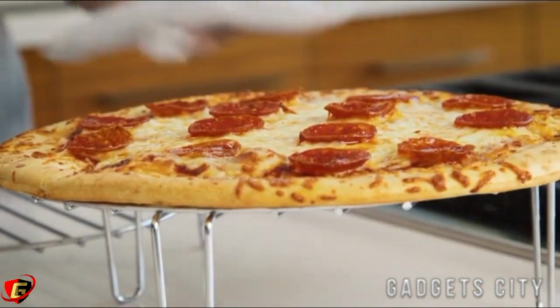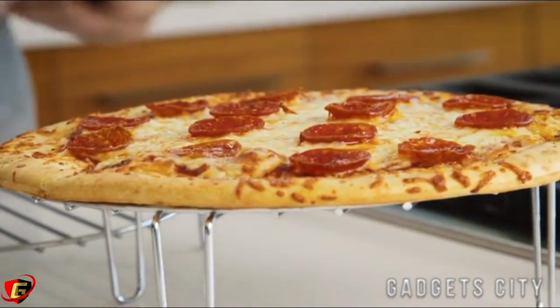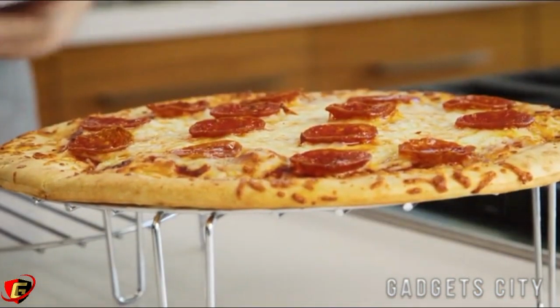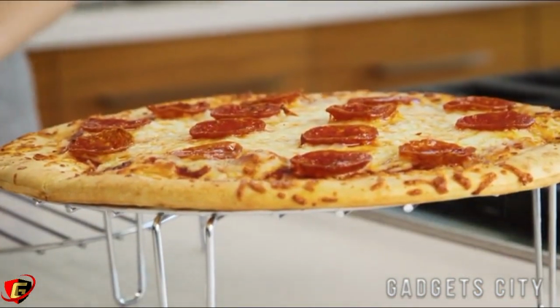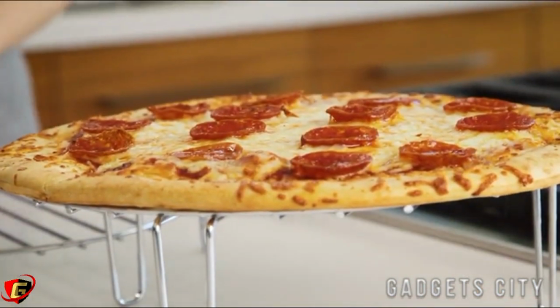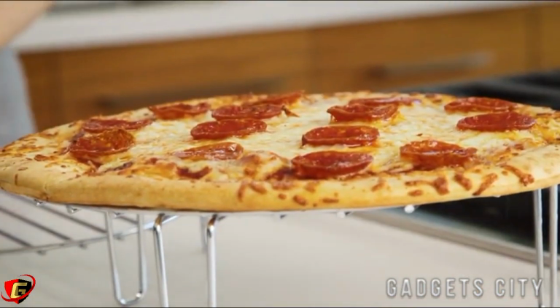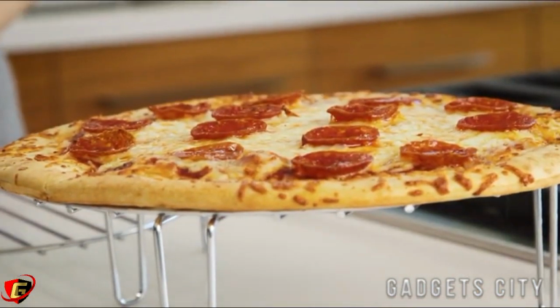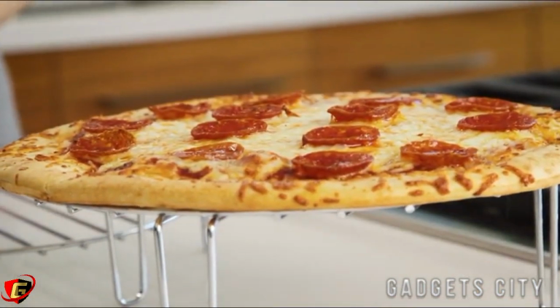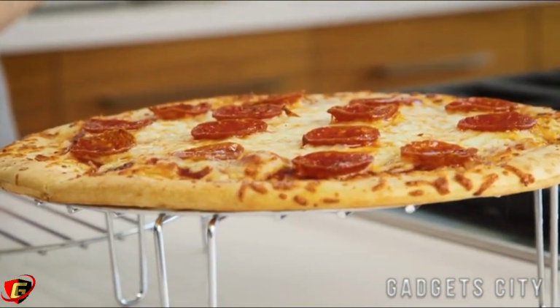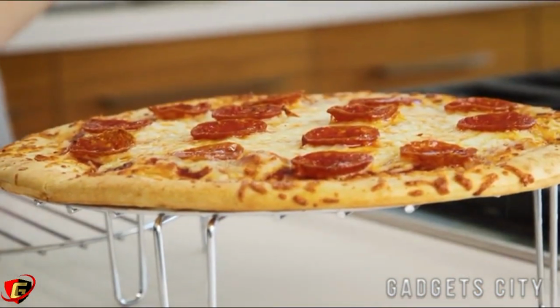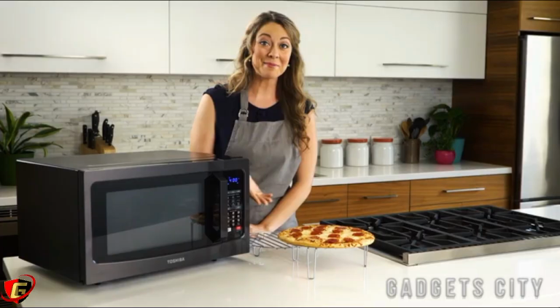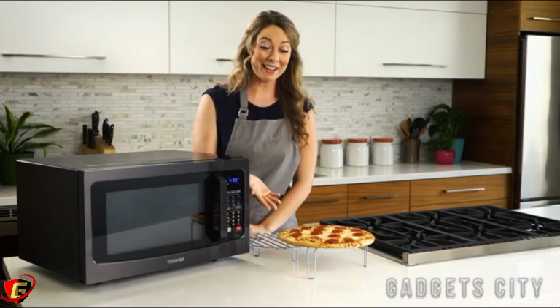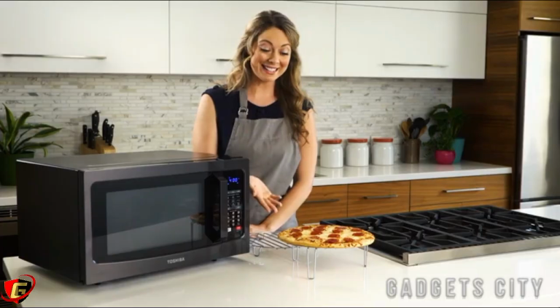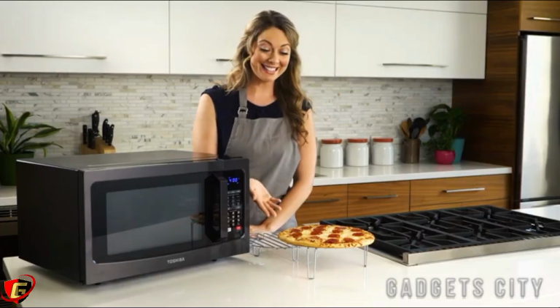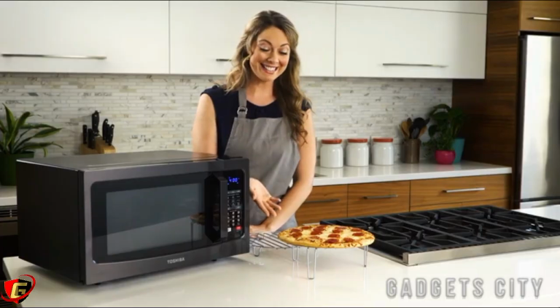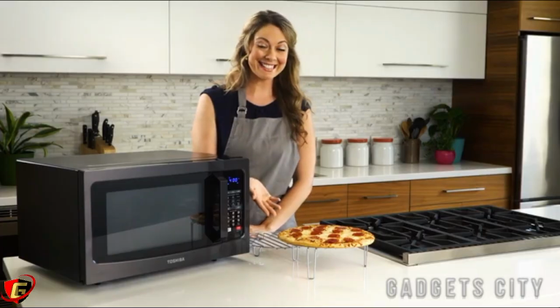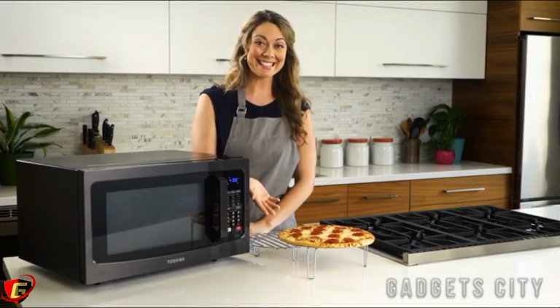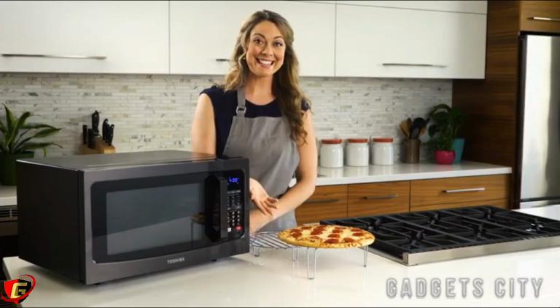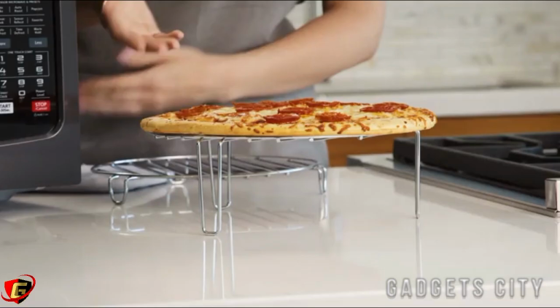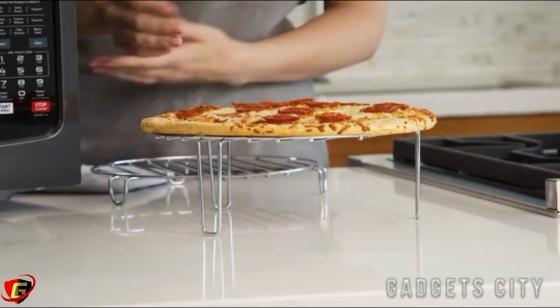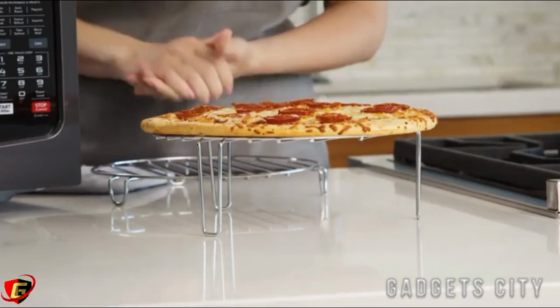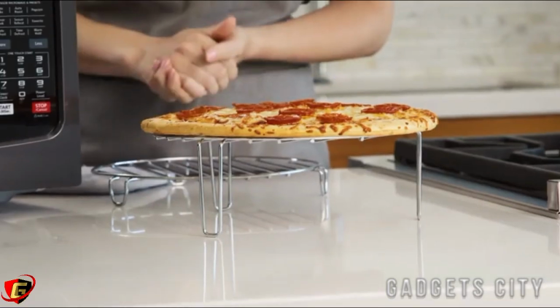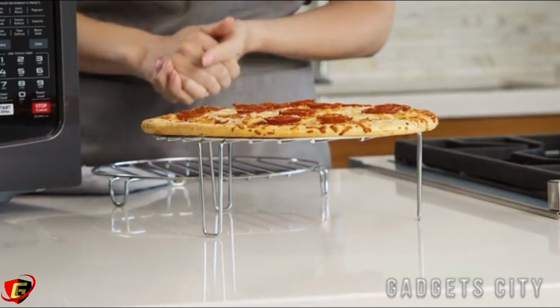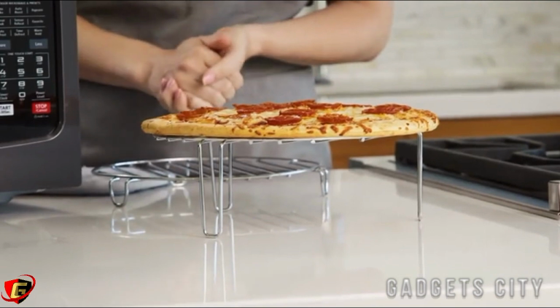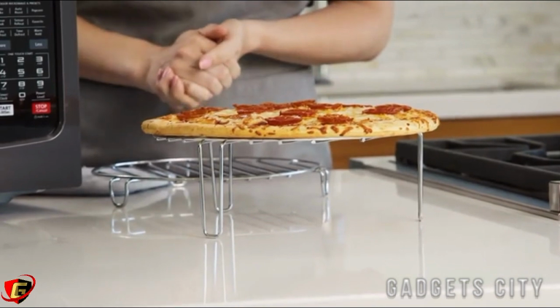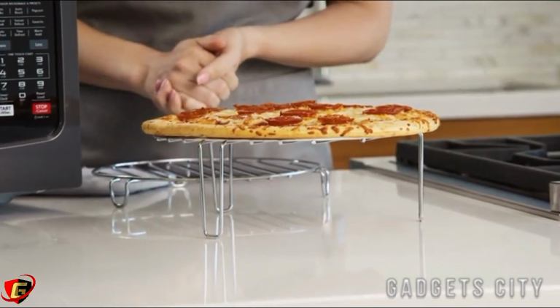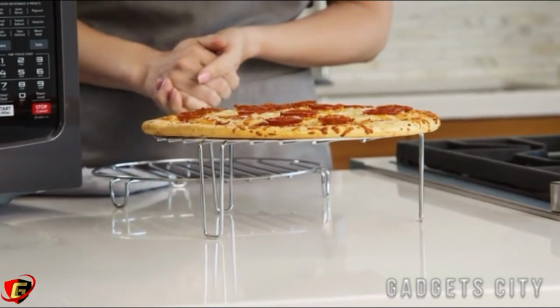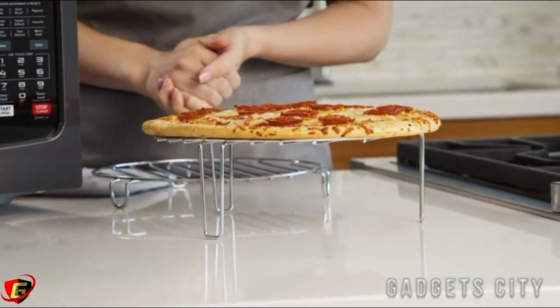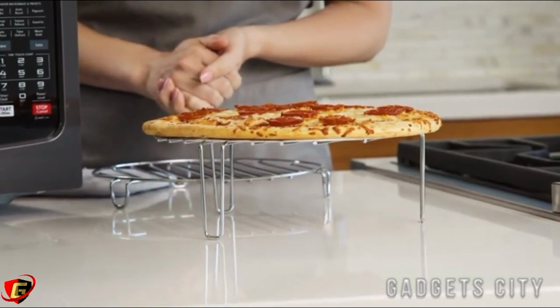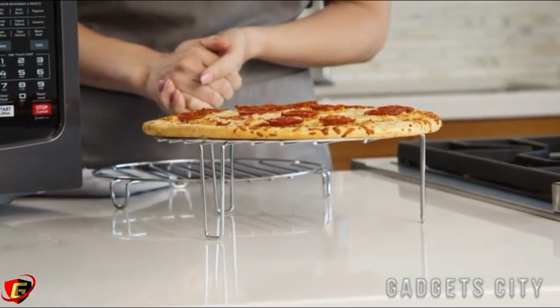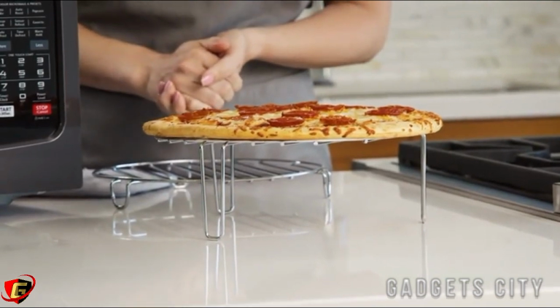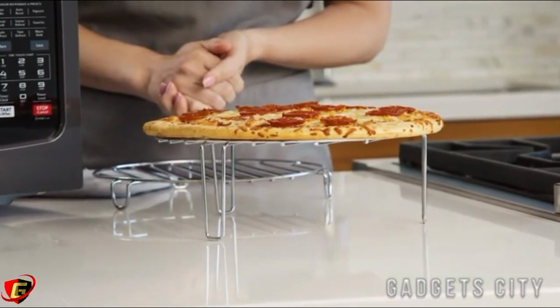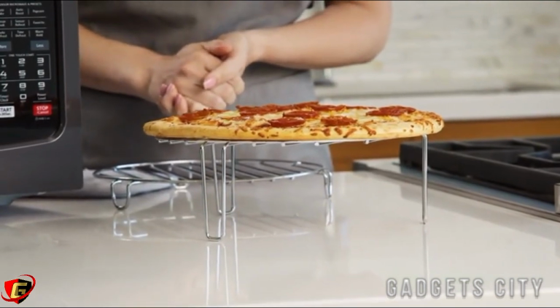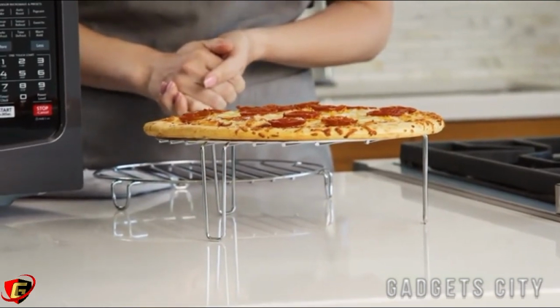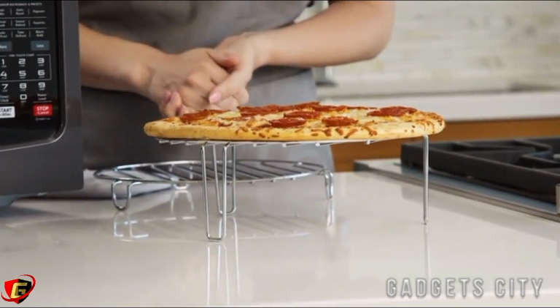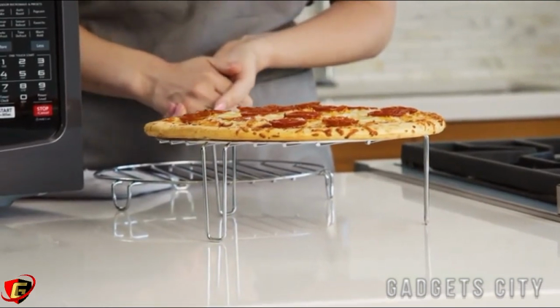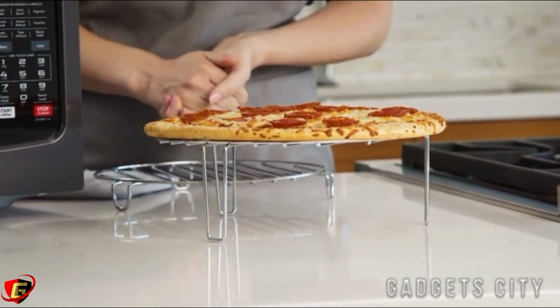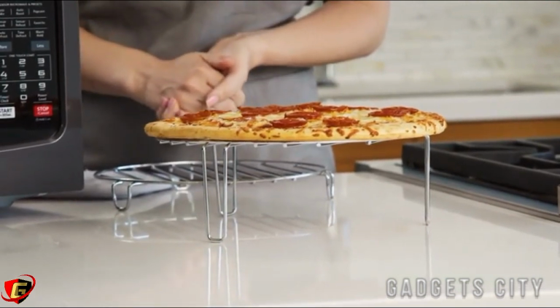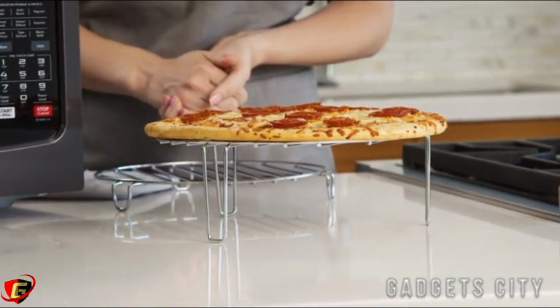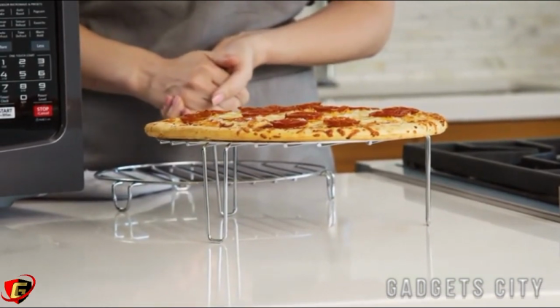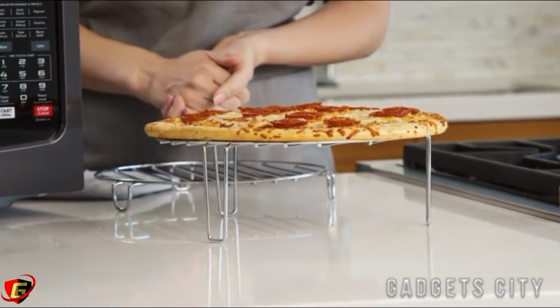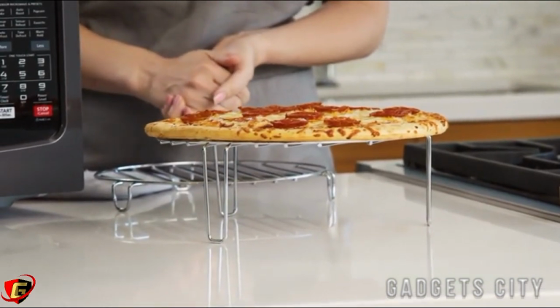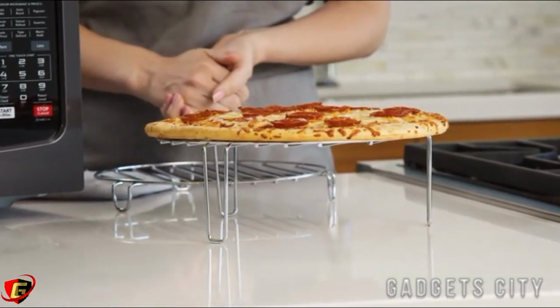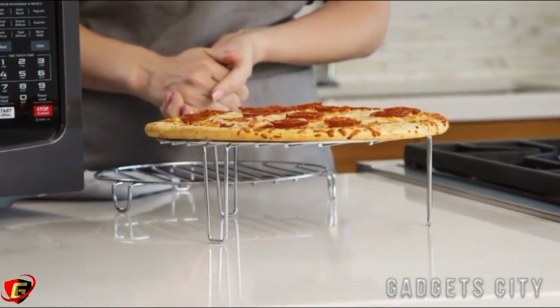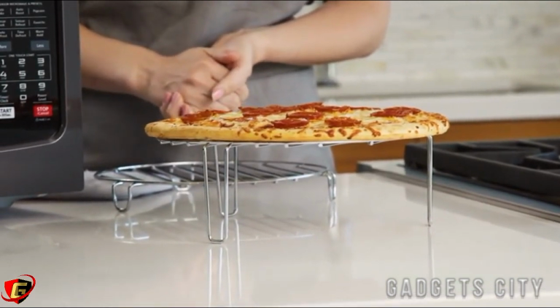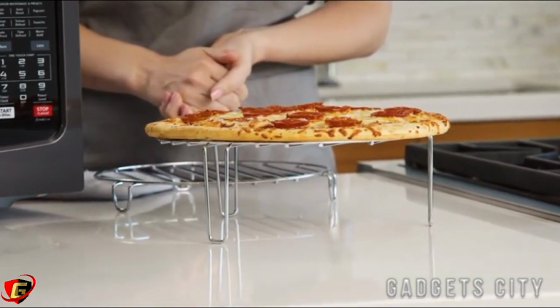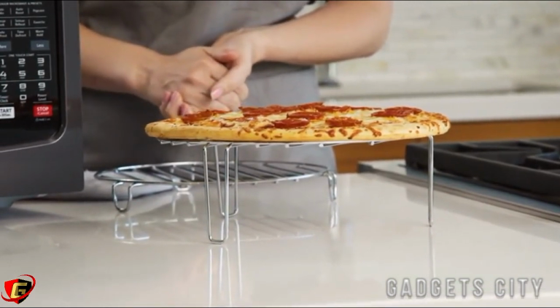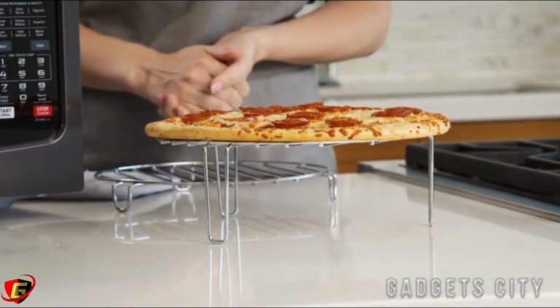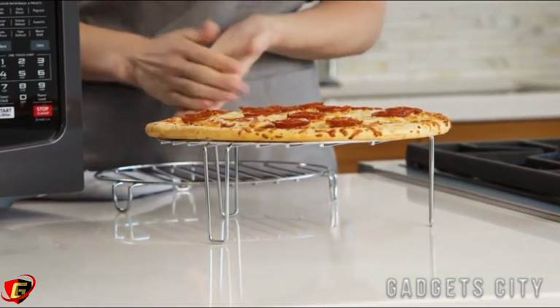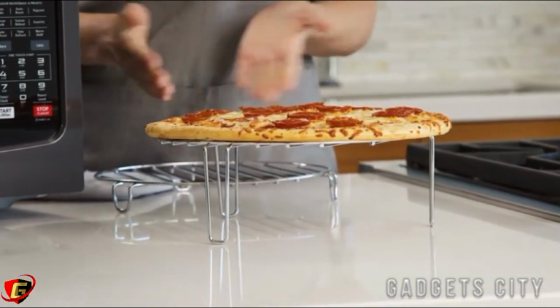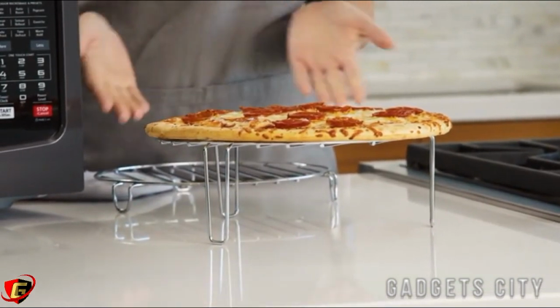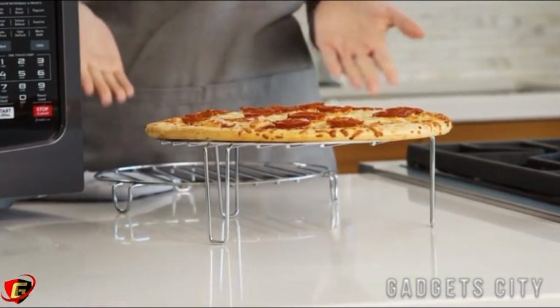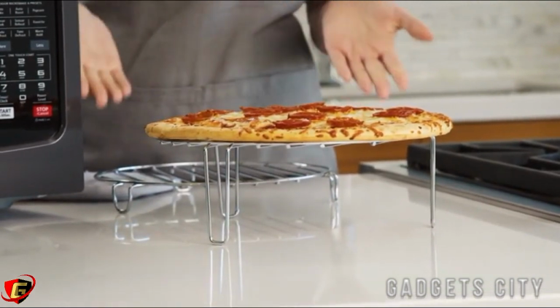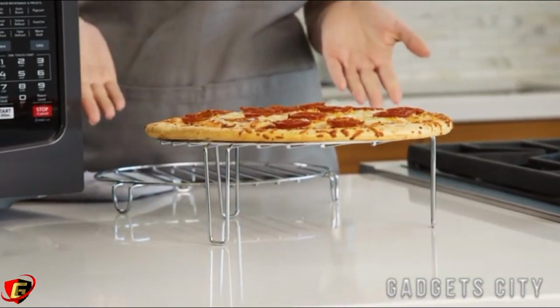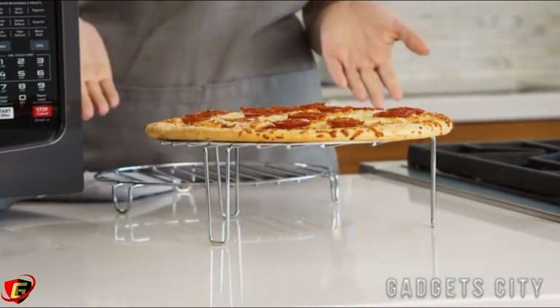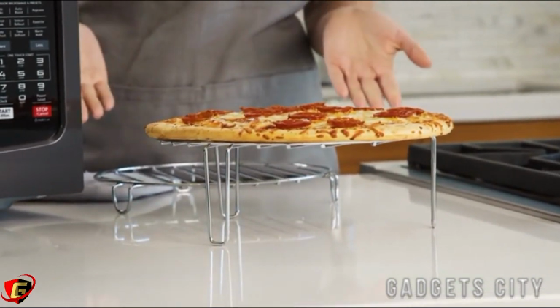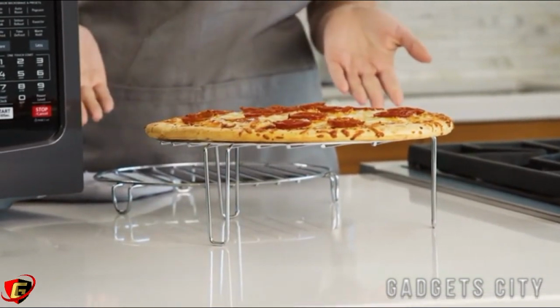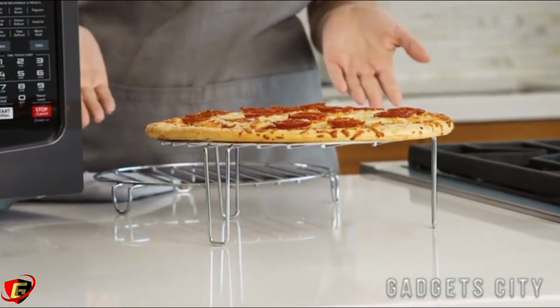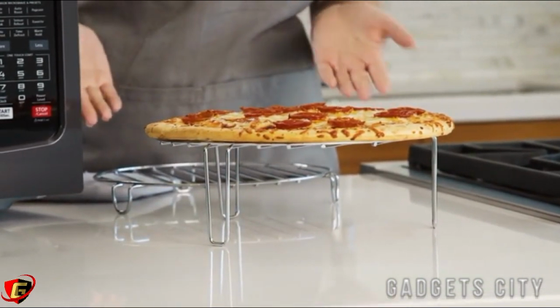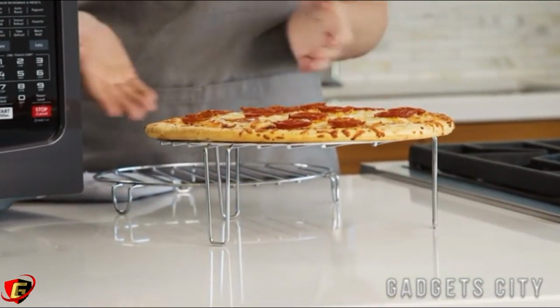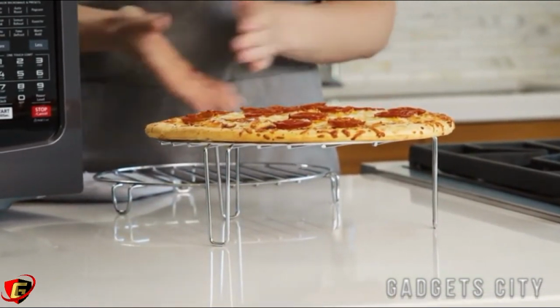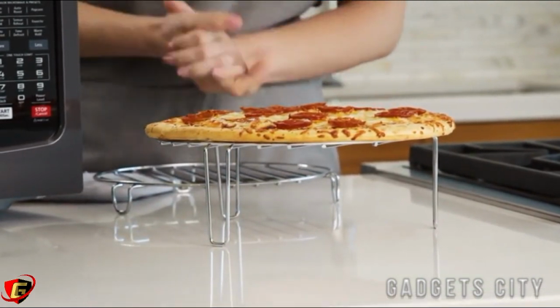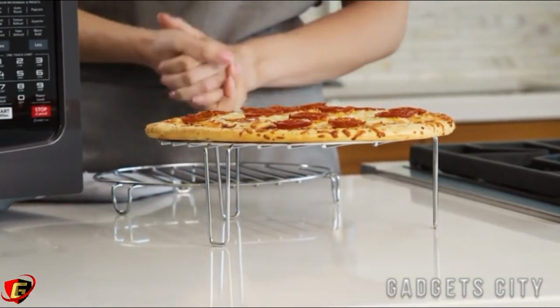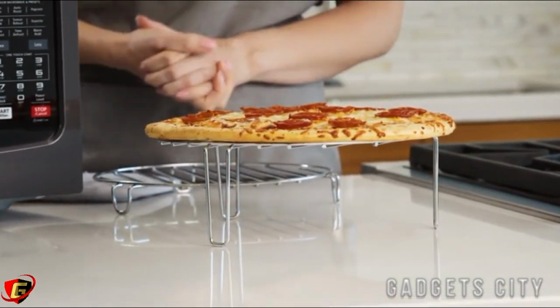You see how evenly baked it is? Crispy and golden on the outside and perfectly cooked inside. And it only took minutes to prepare.